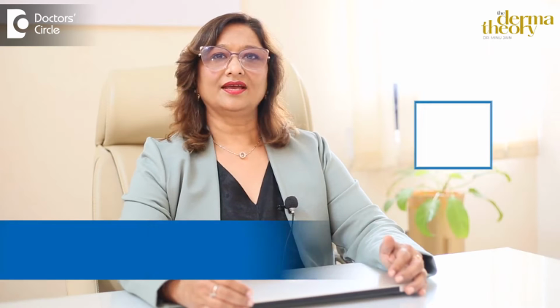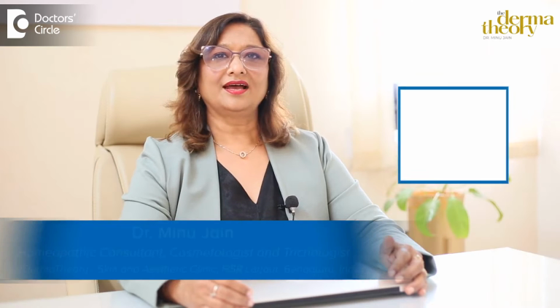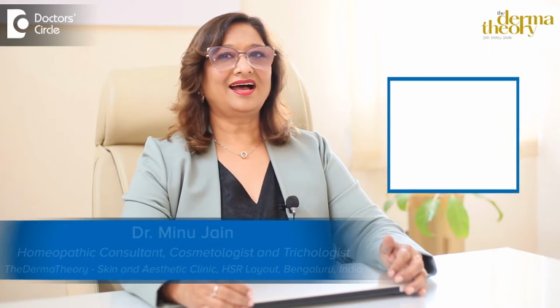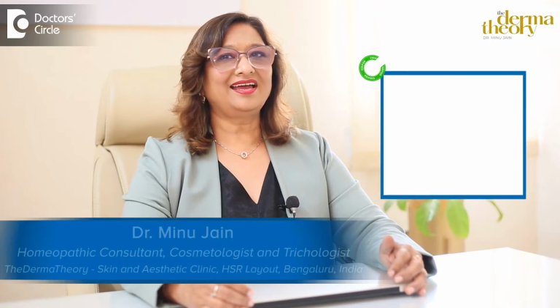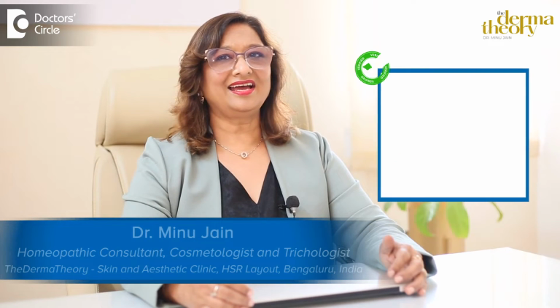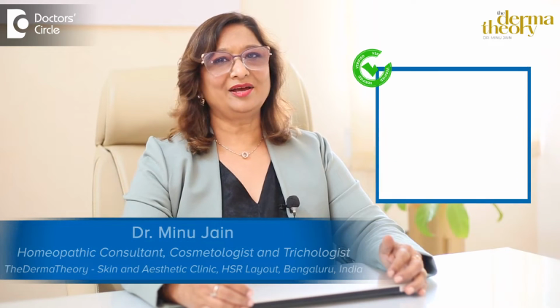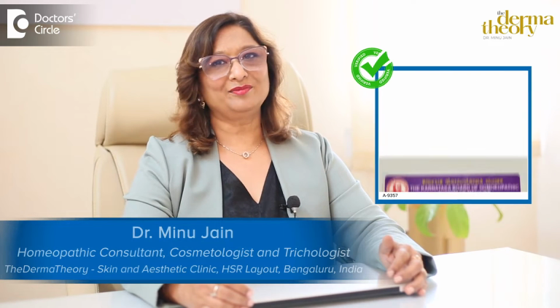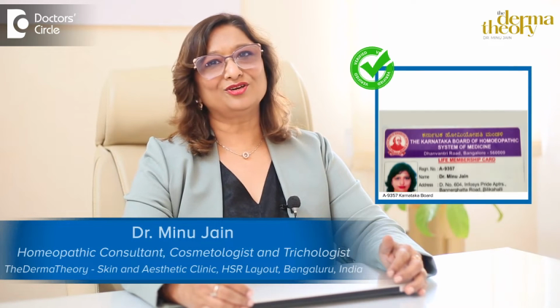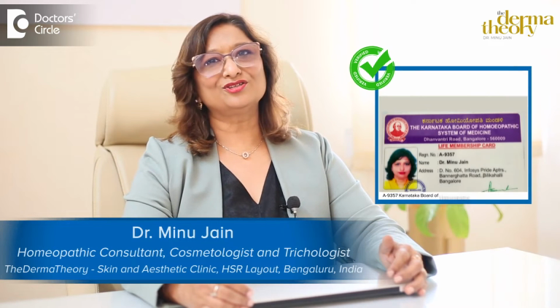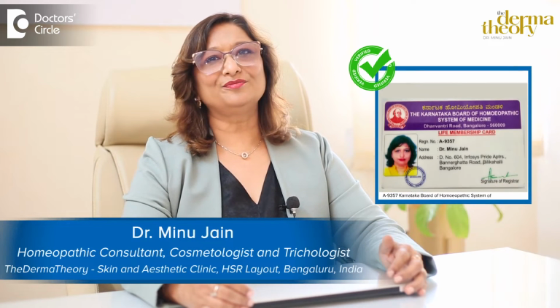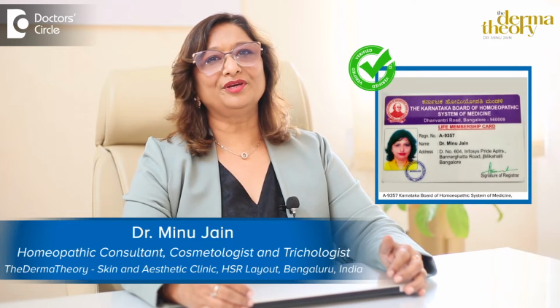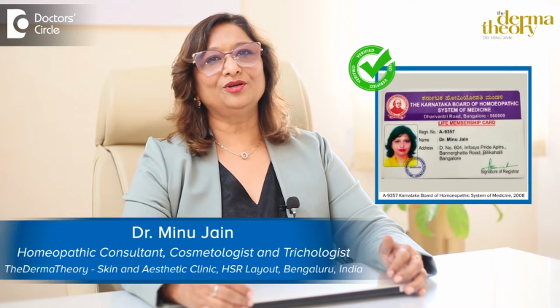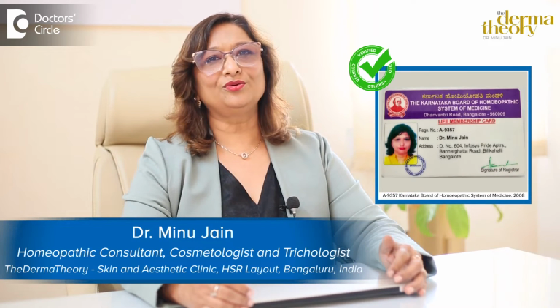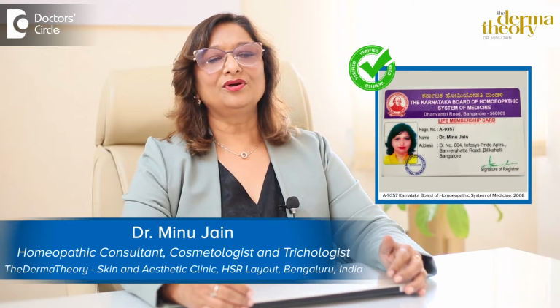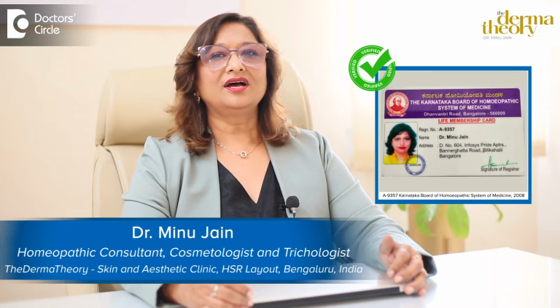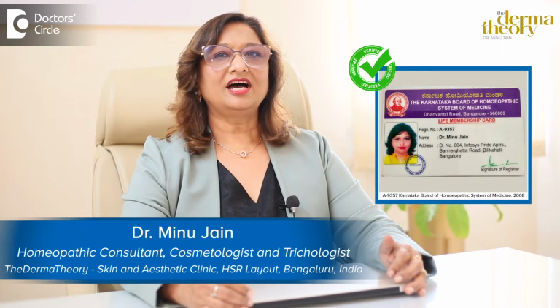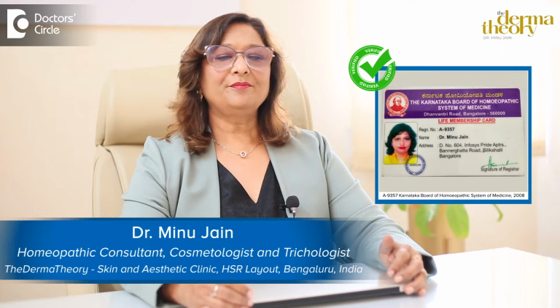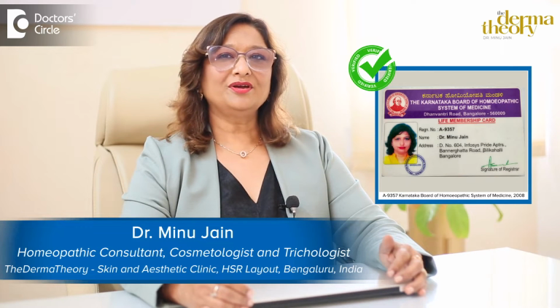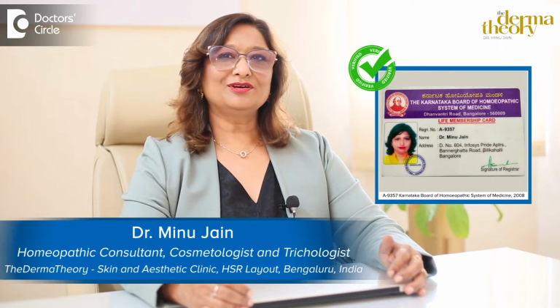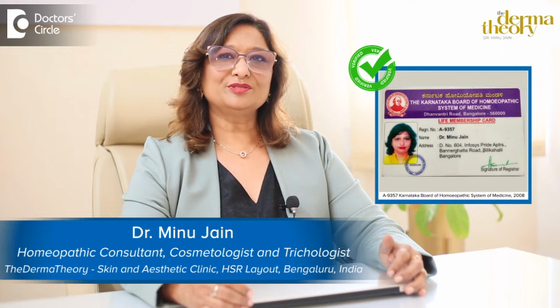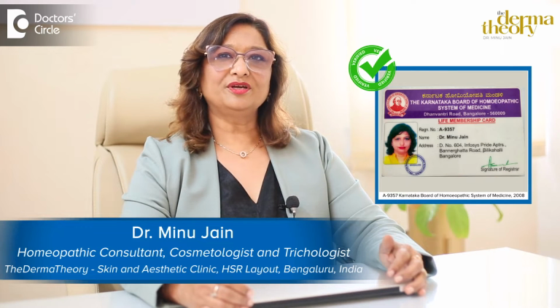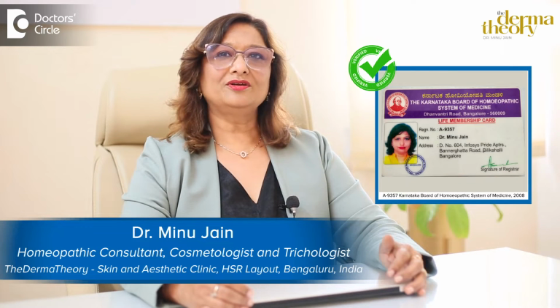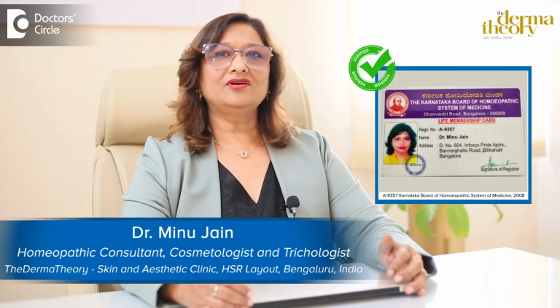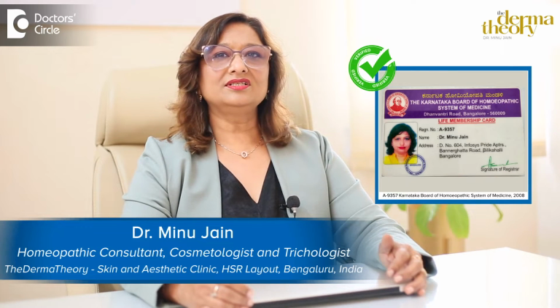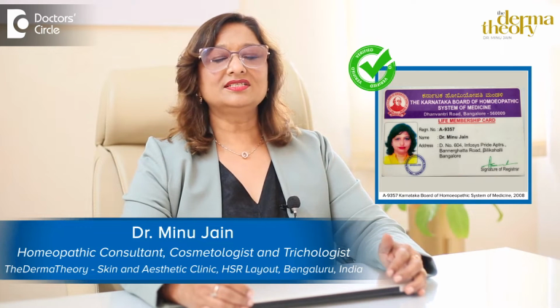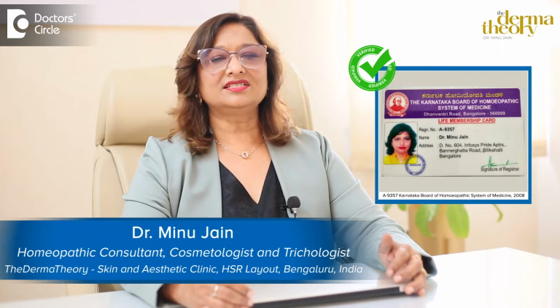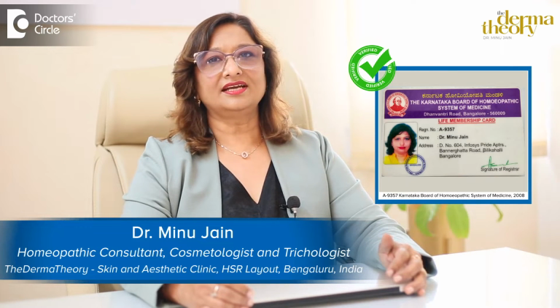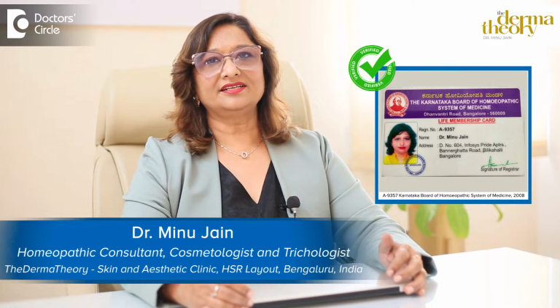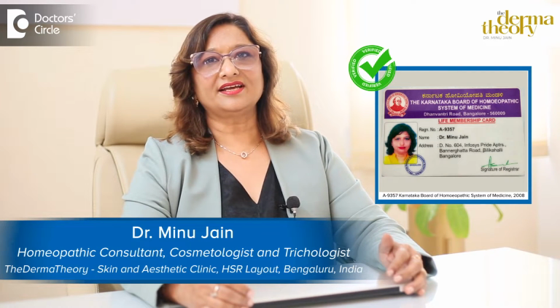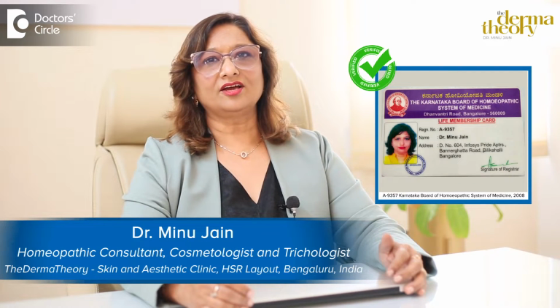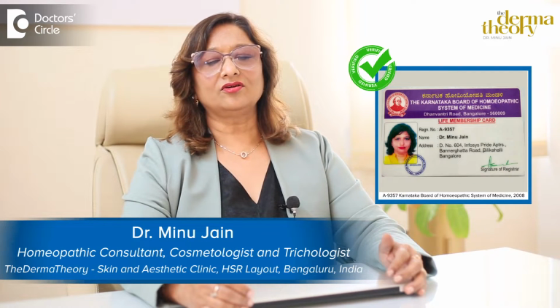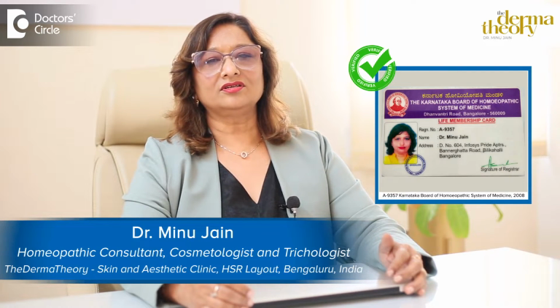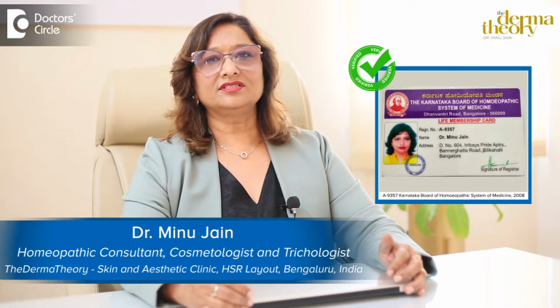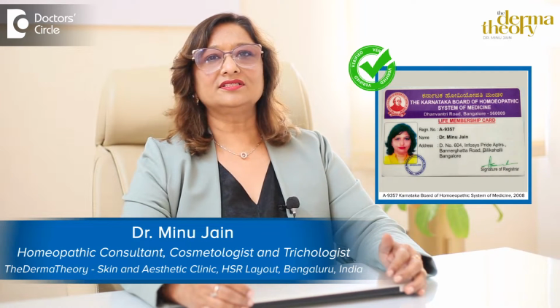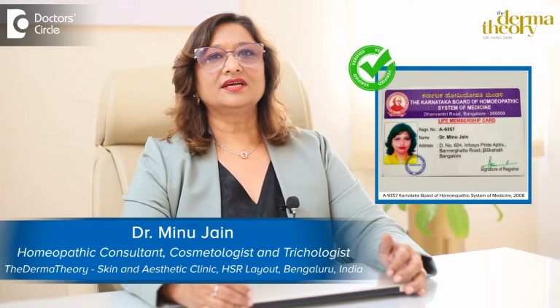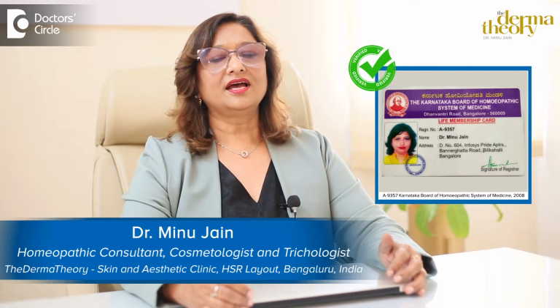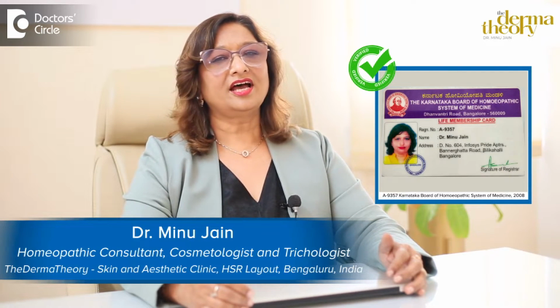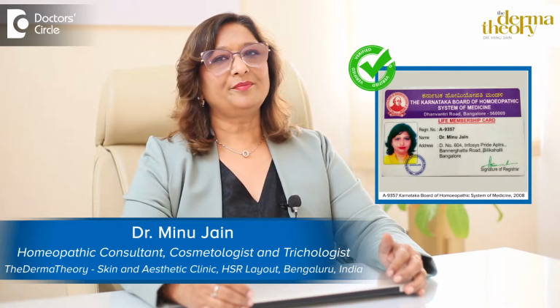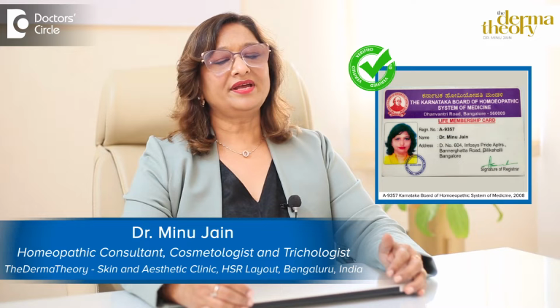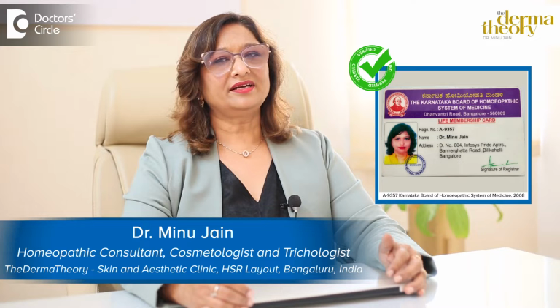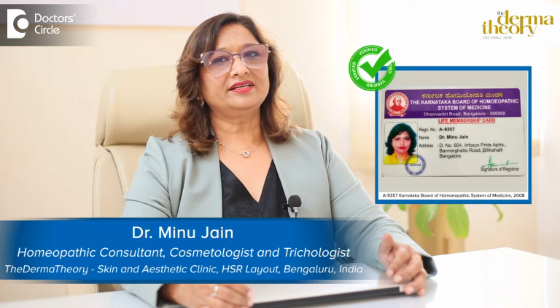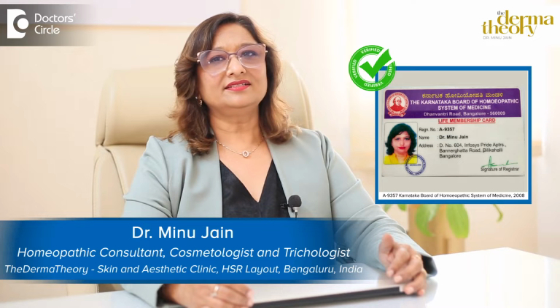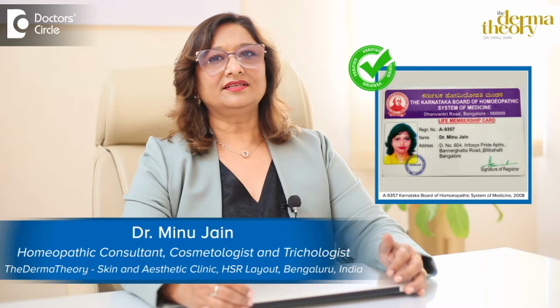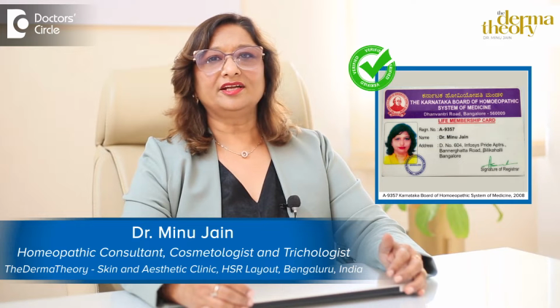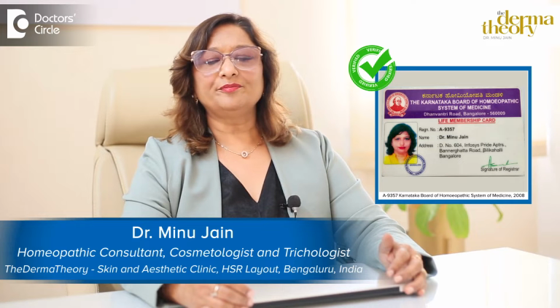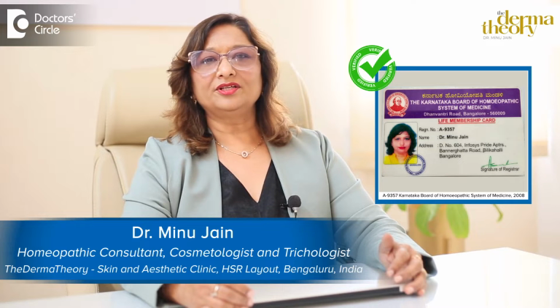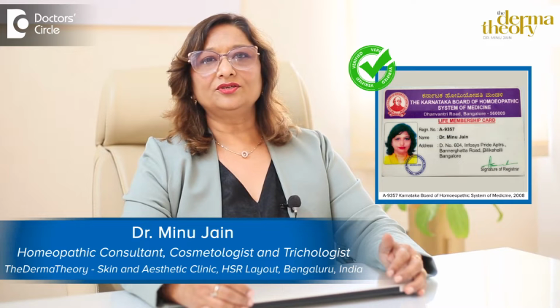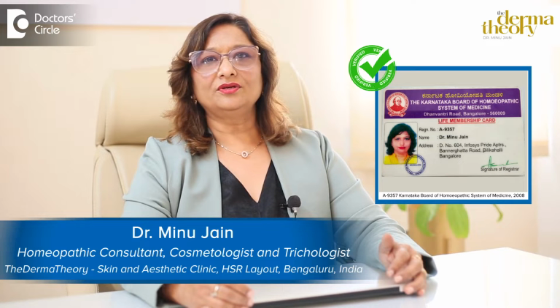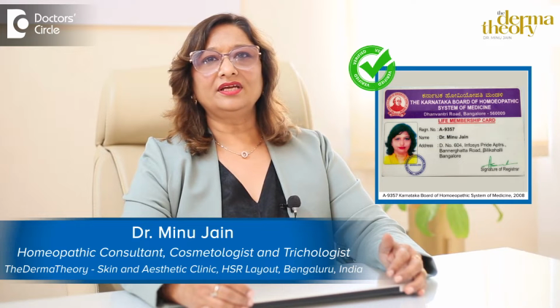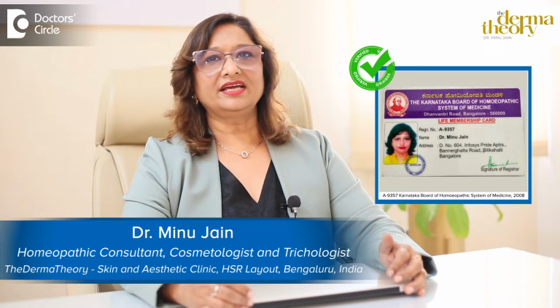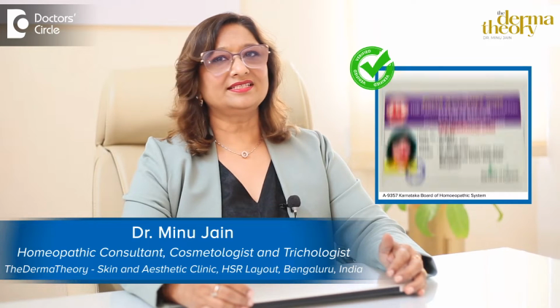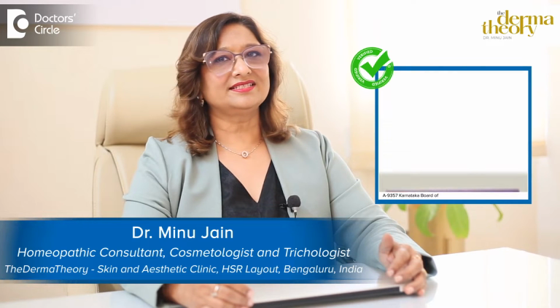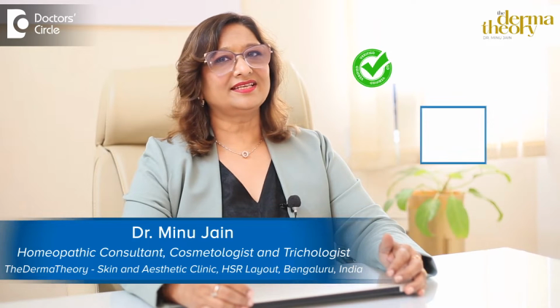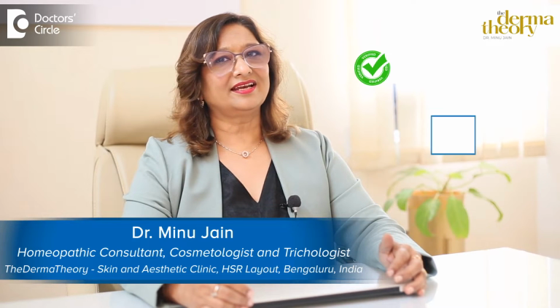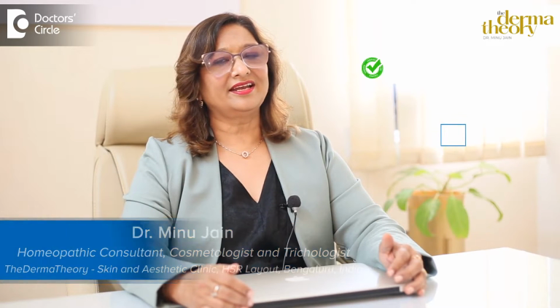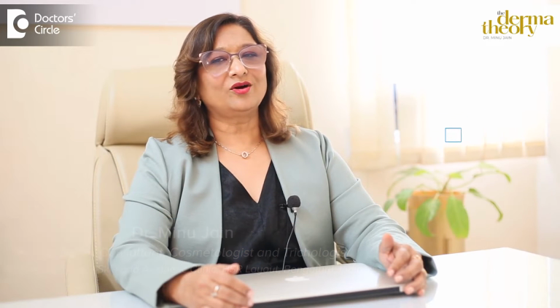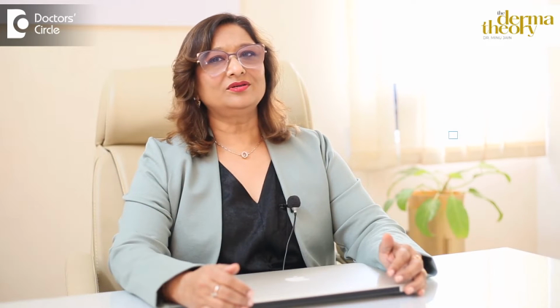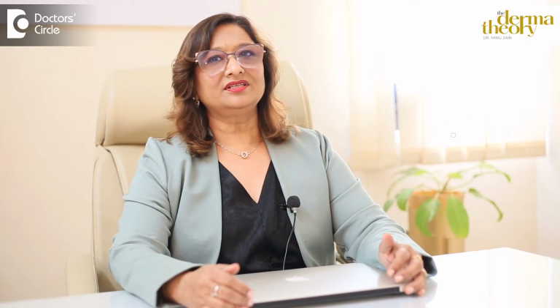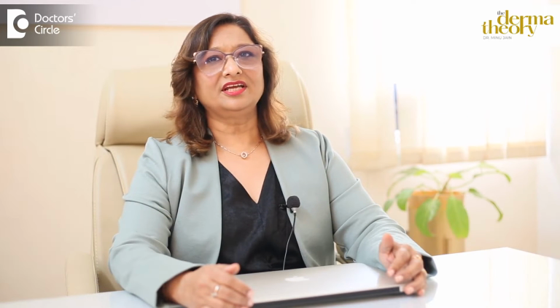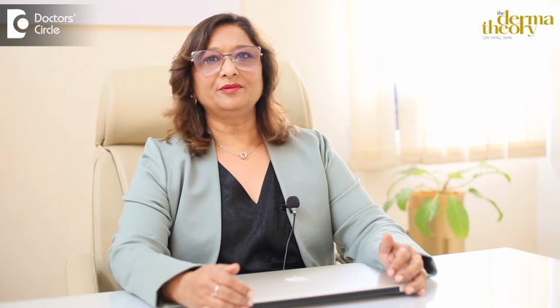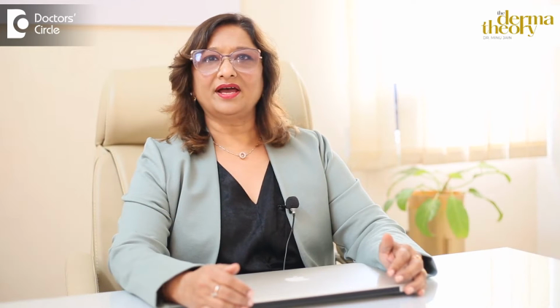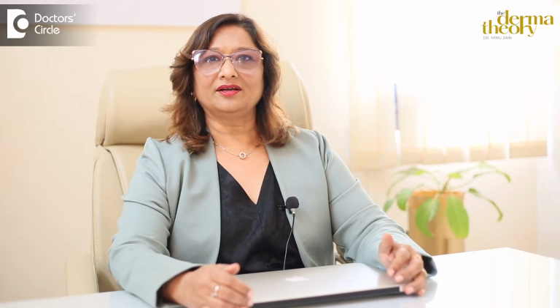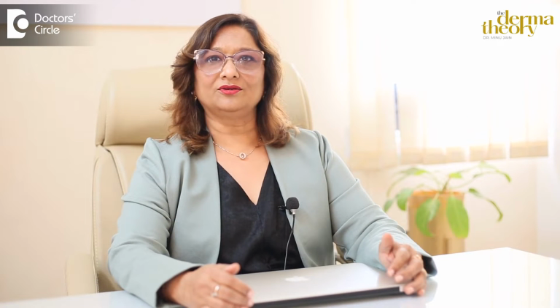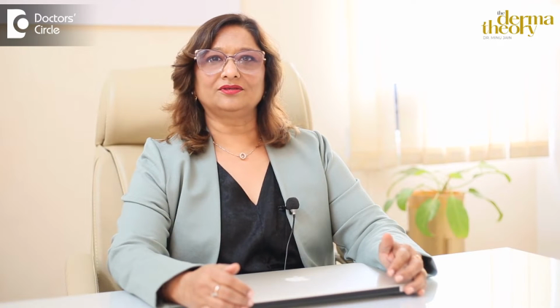Hi, I am Dr. Meenu. I am a cosmetologist and trichologist. I practice at Dermatheory HSR layout in Bangalore.